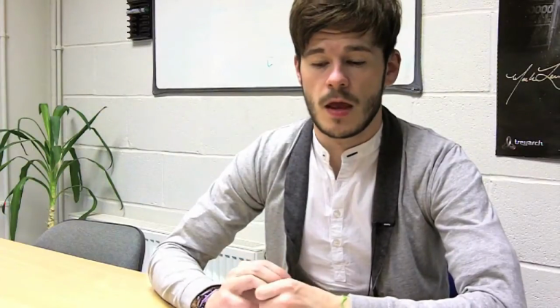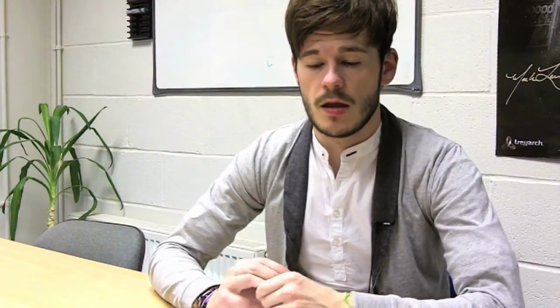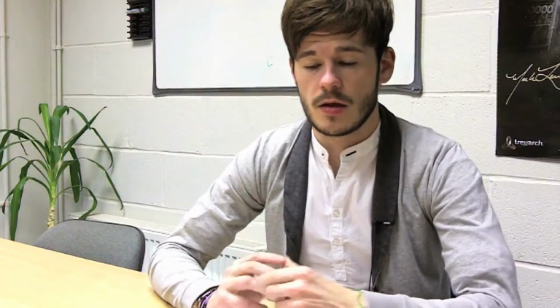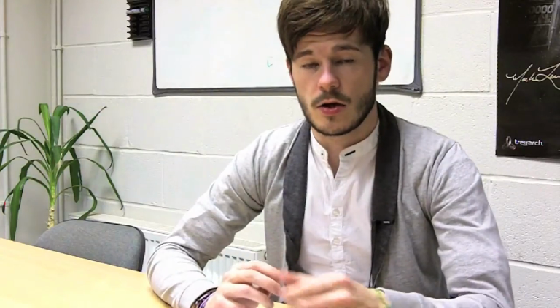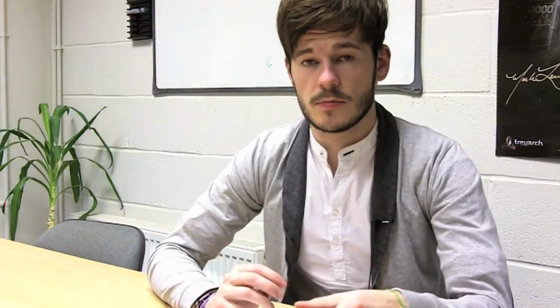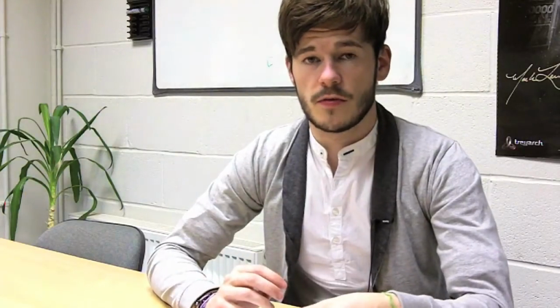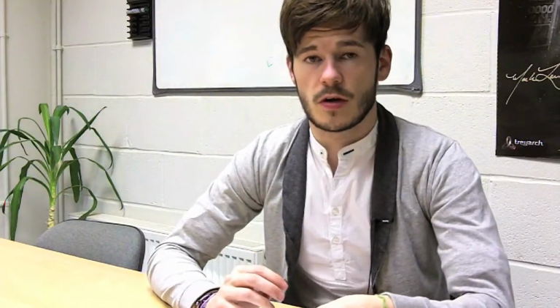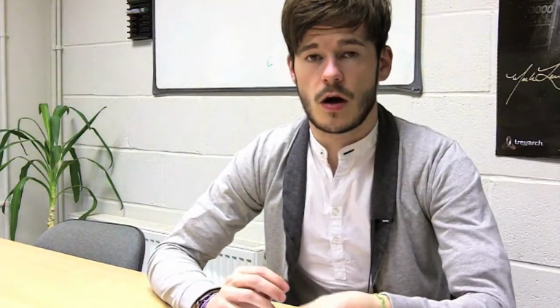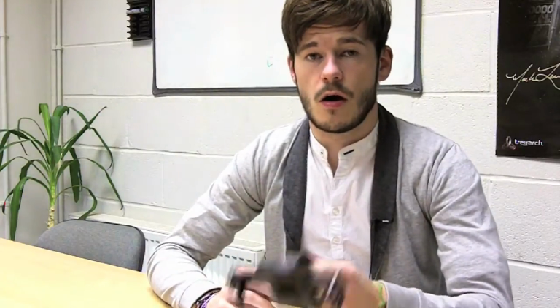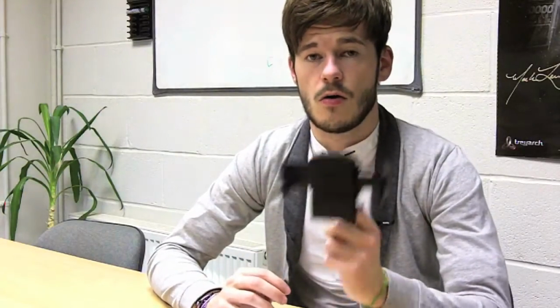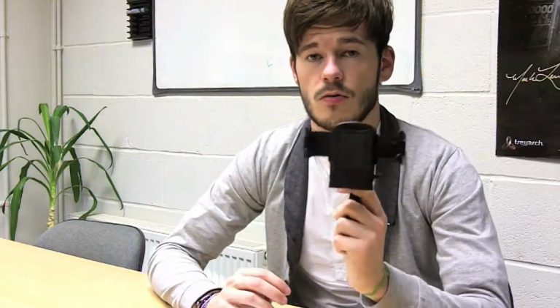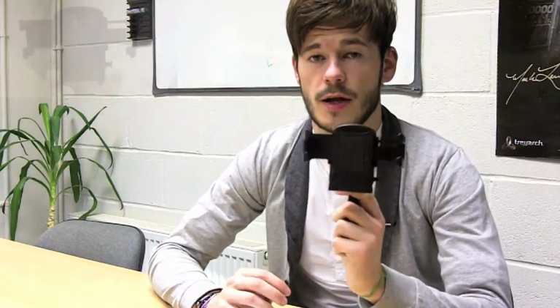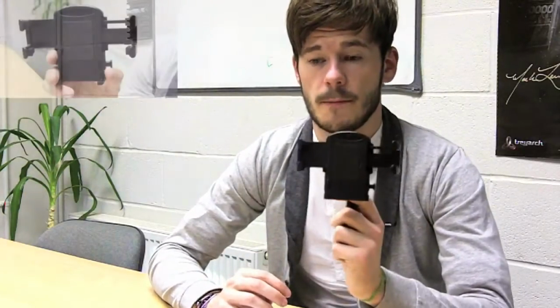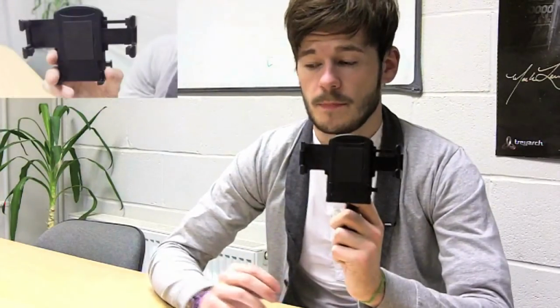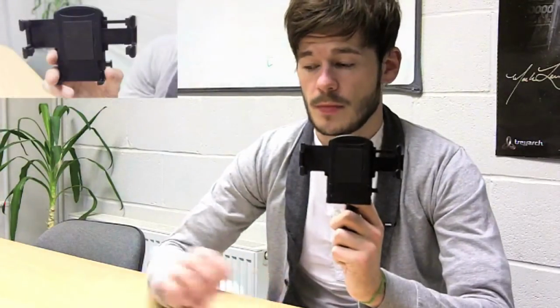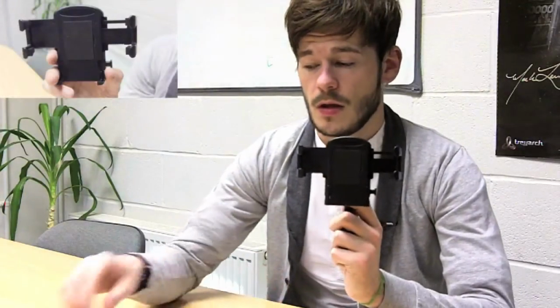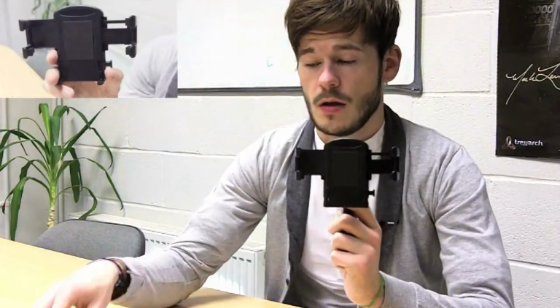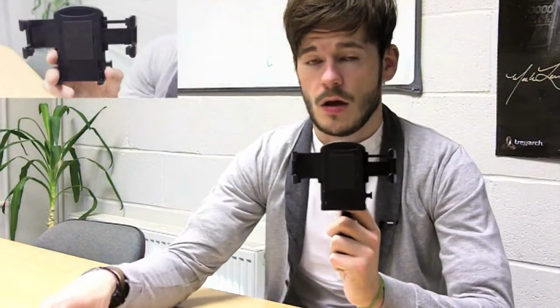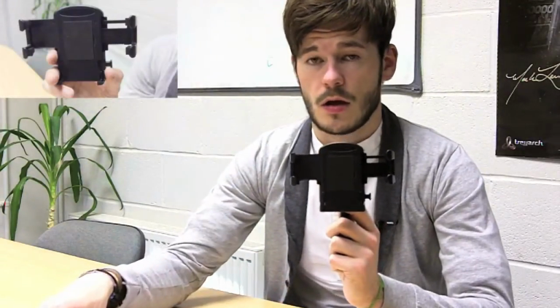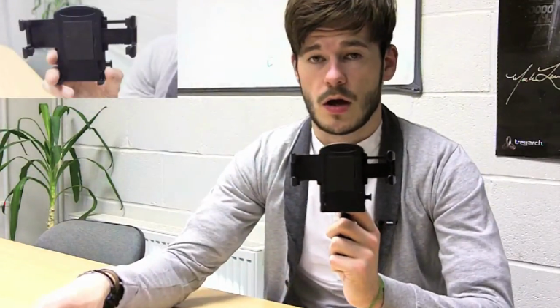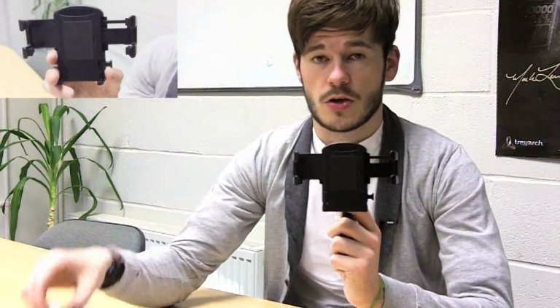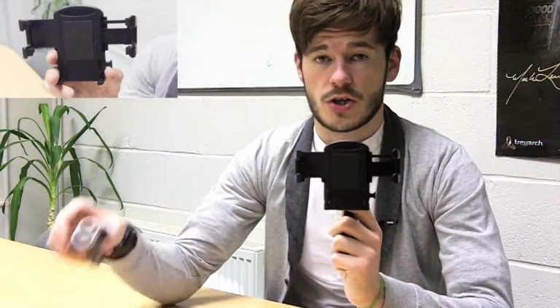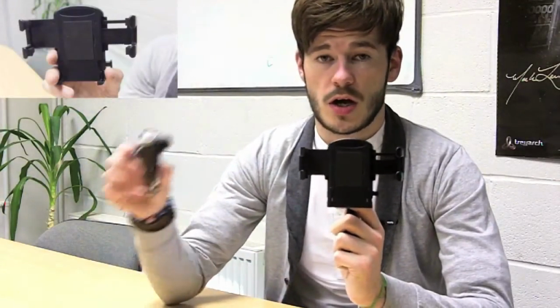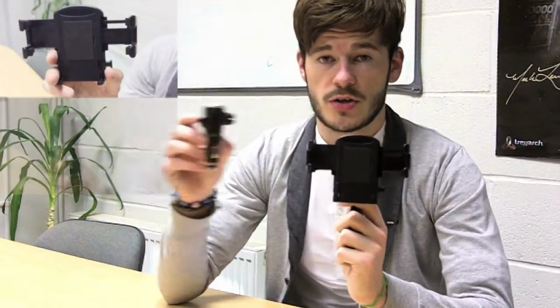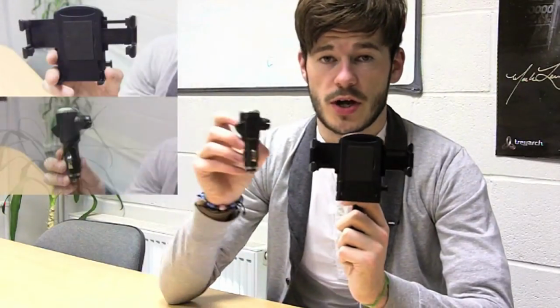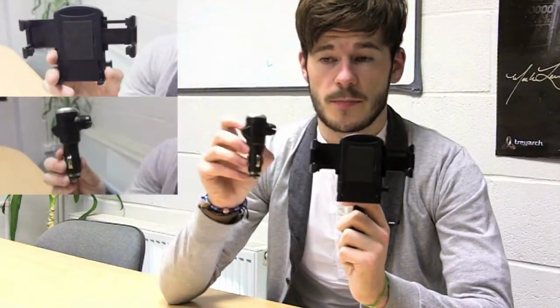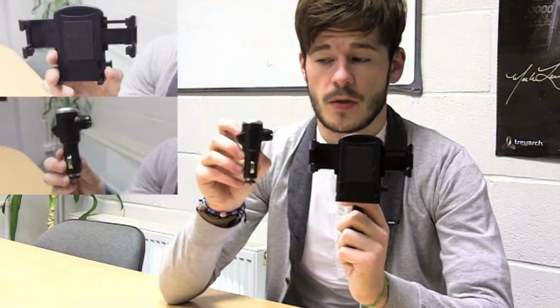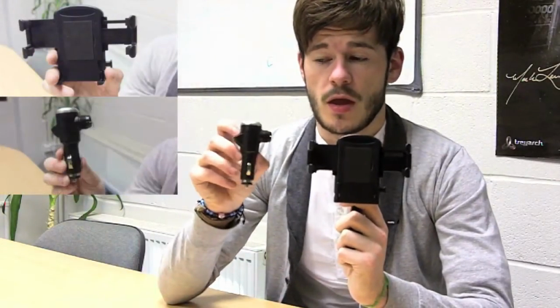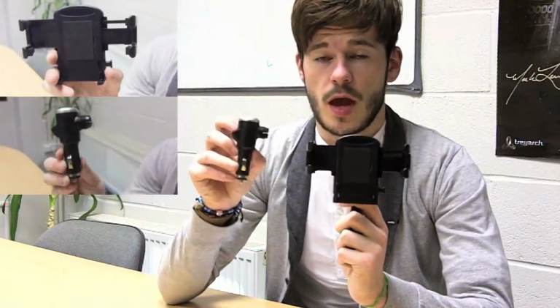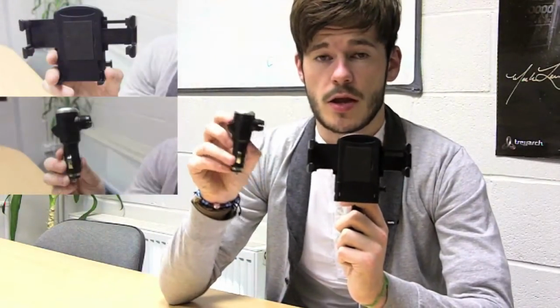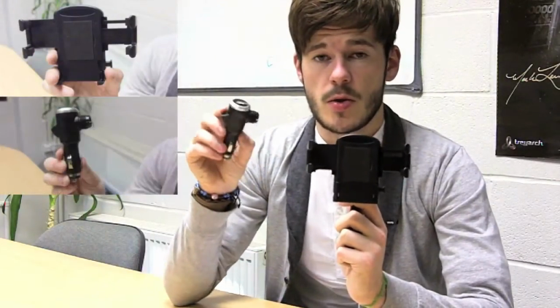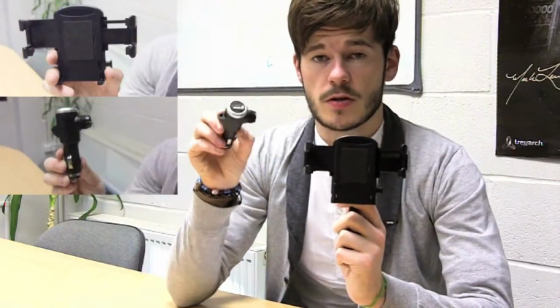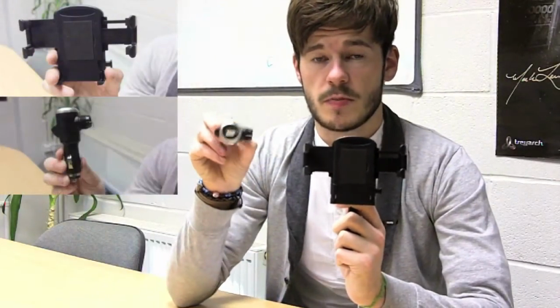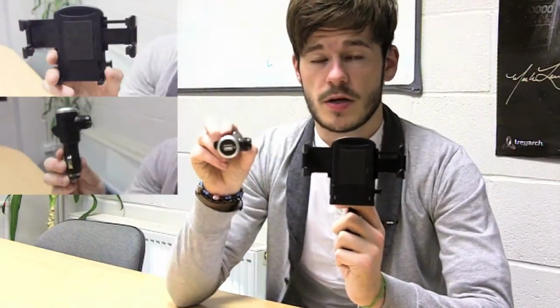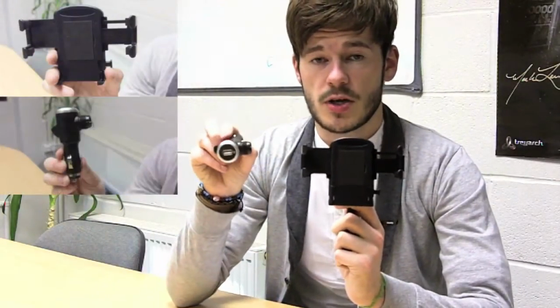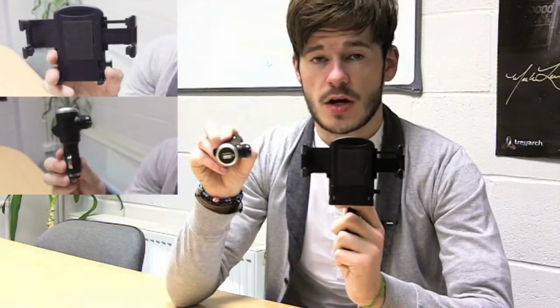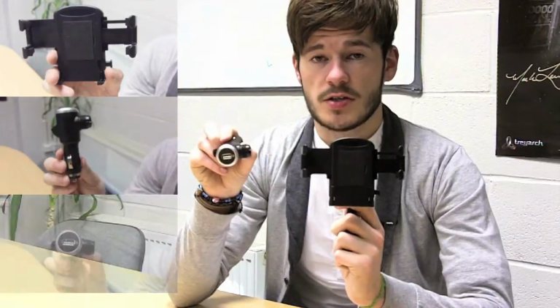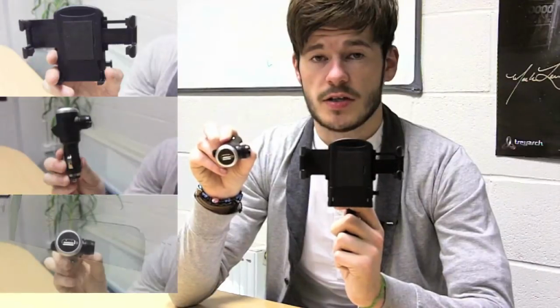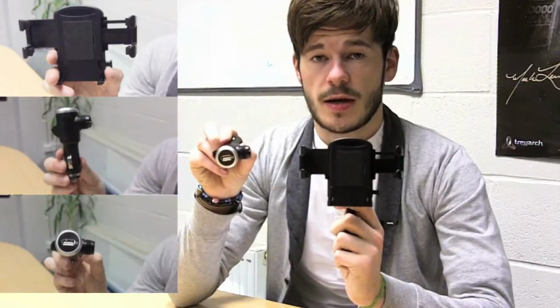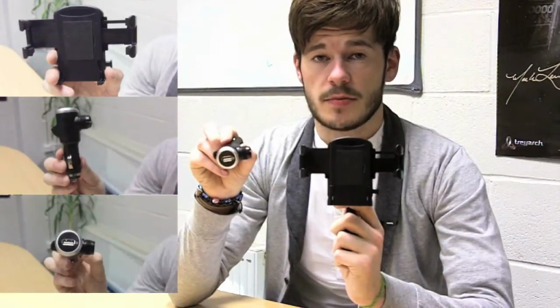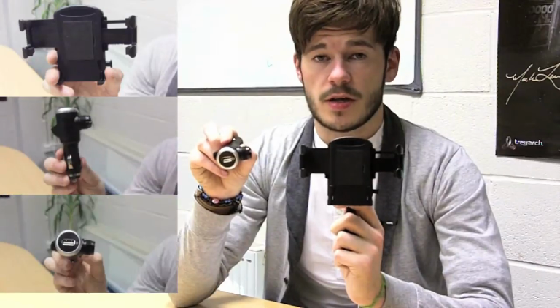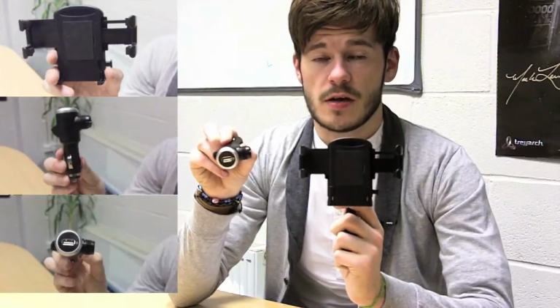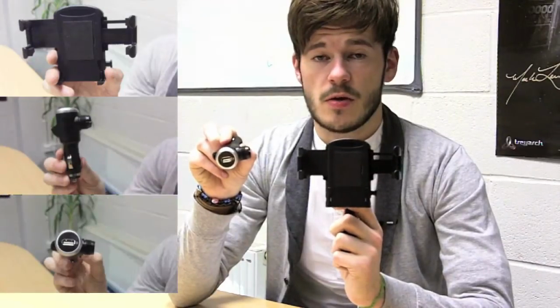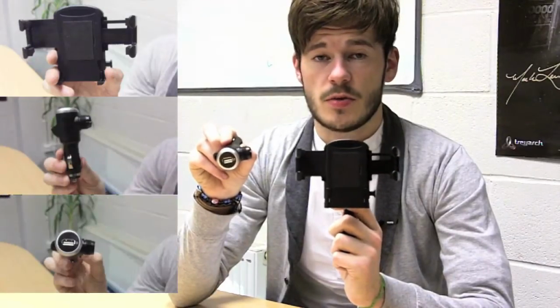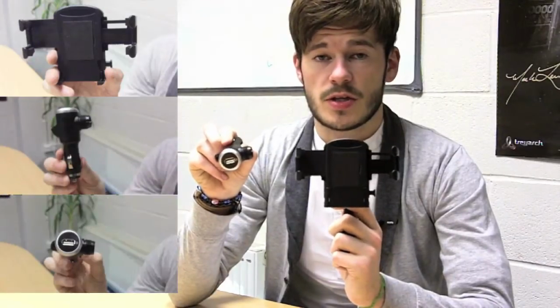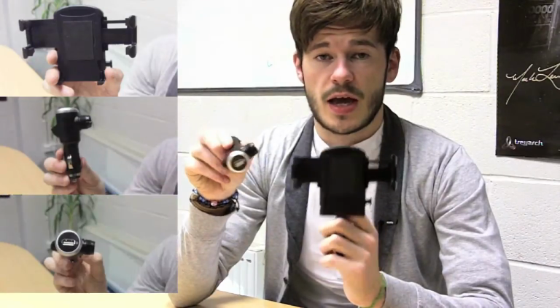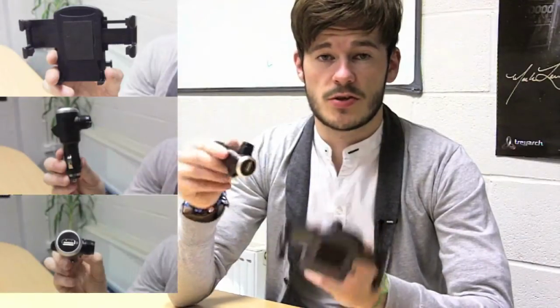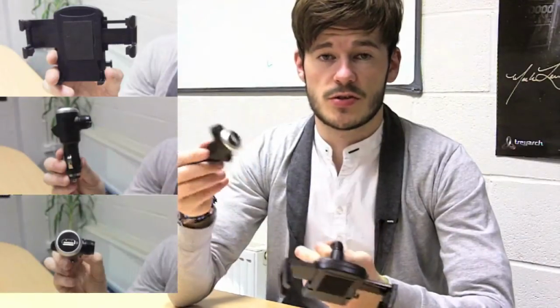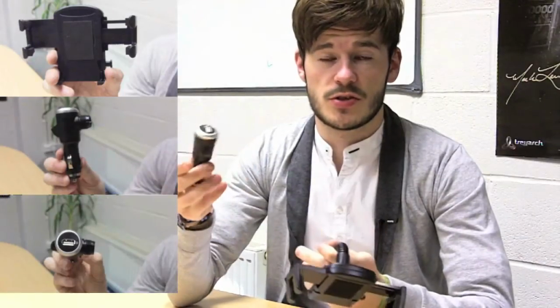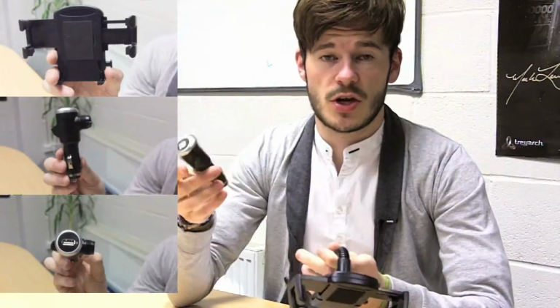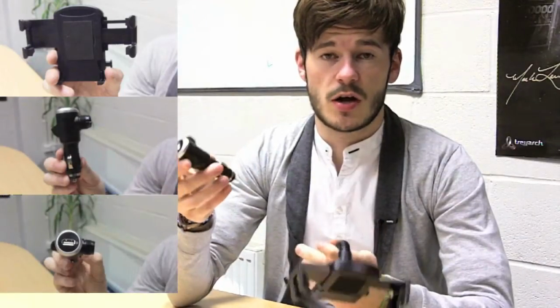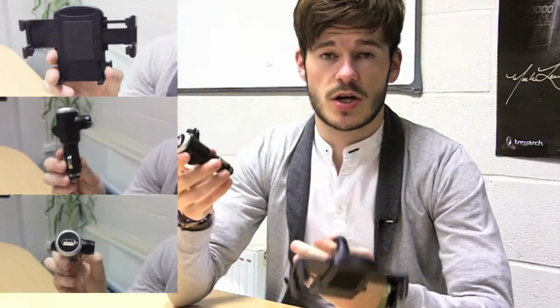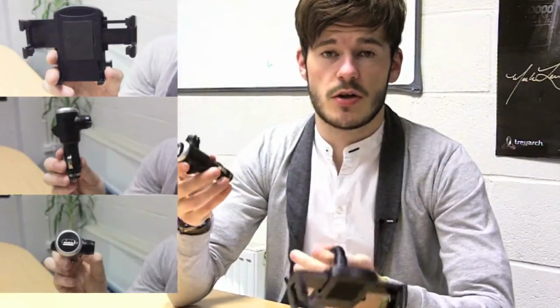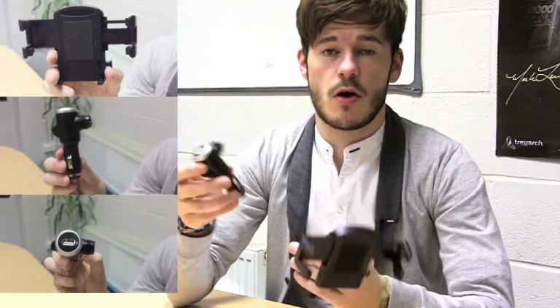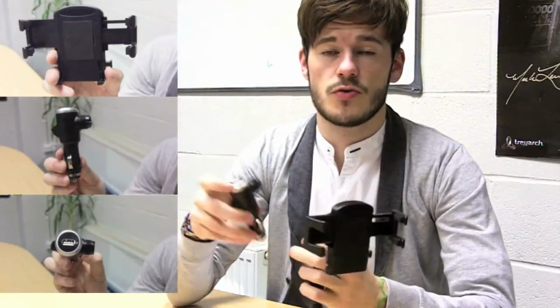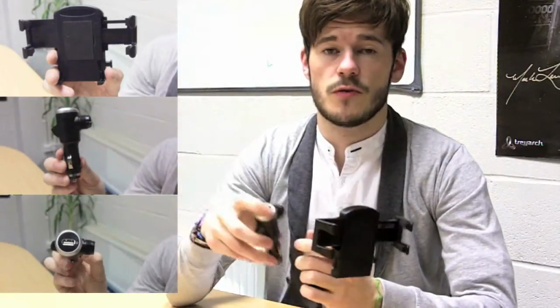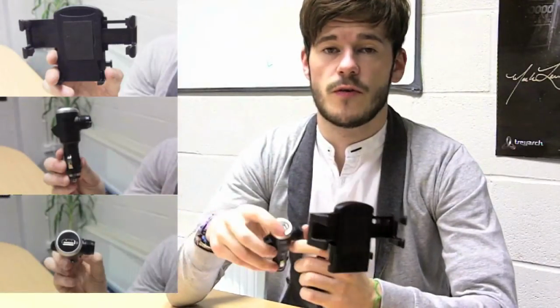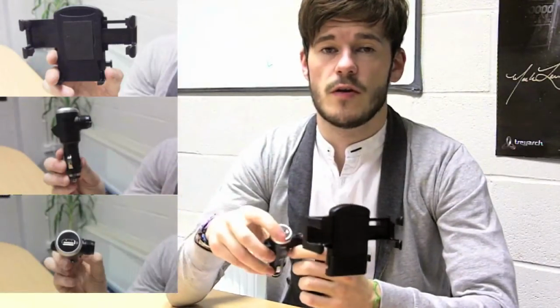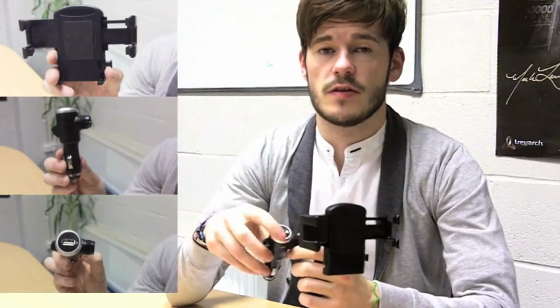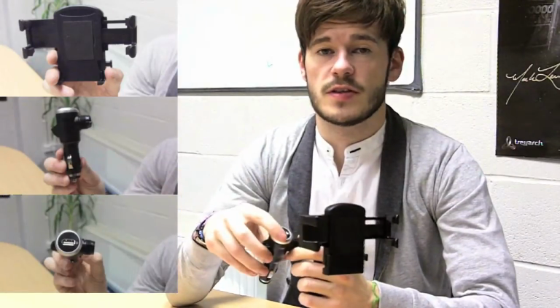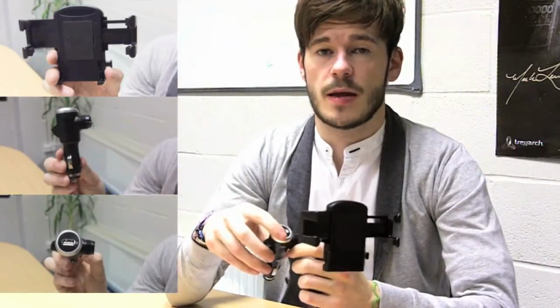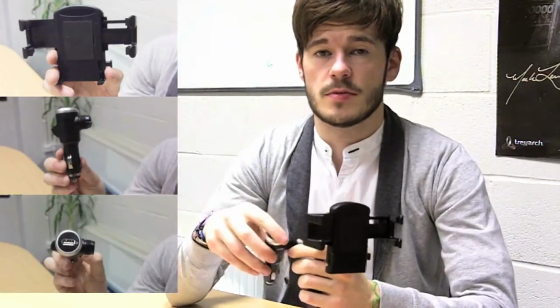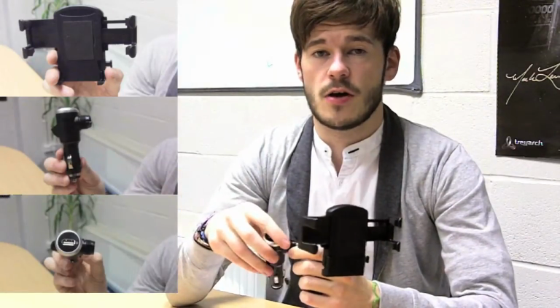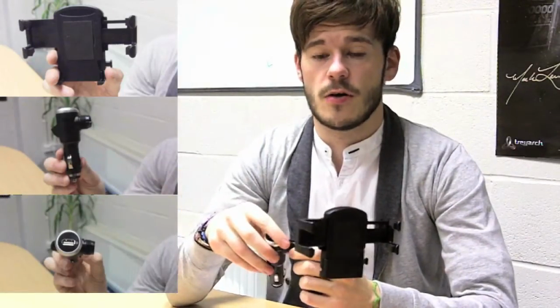It comes with a car holder, a car charger and a USB charging adapter, which allows you to charge and hold your phone at the same time.